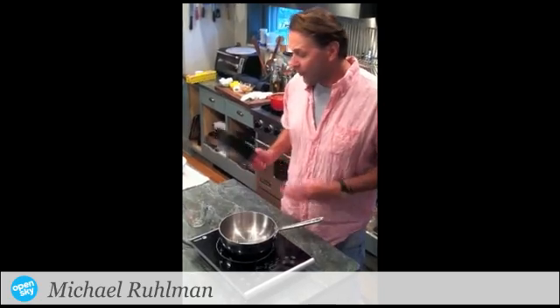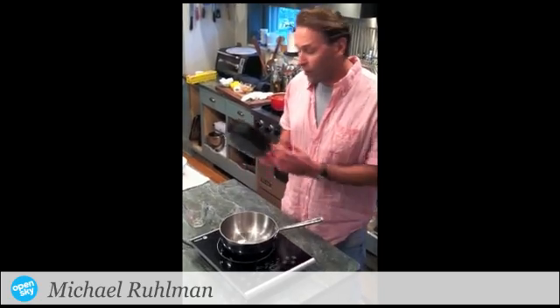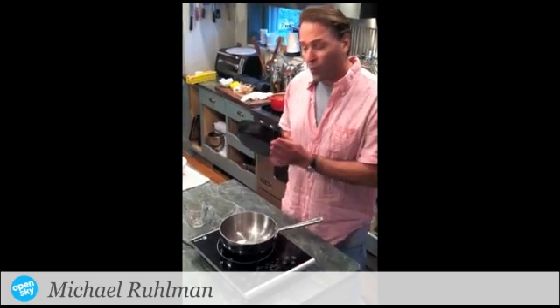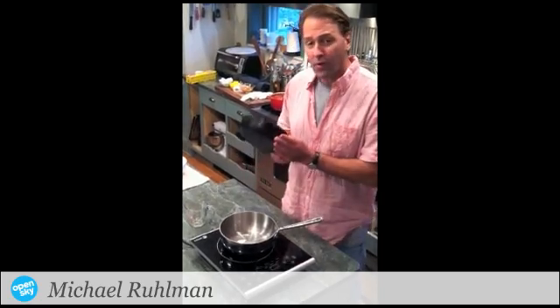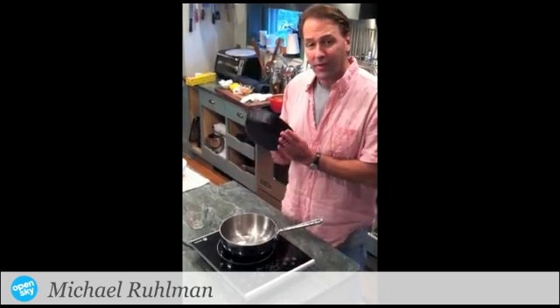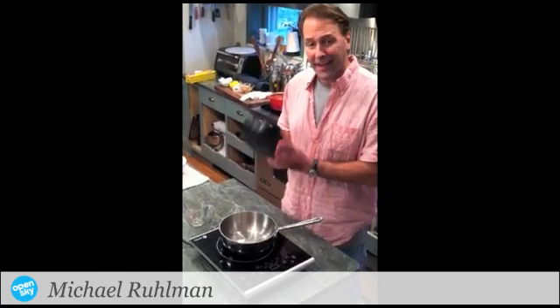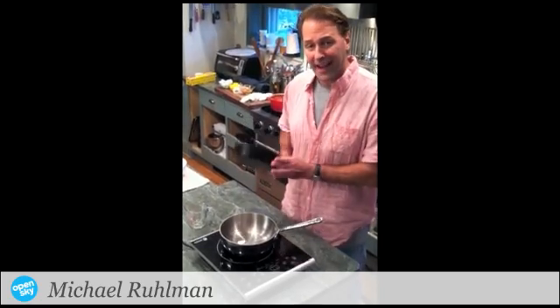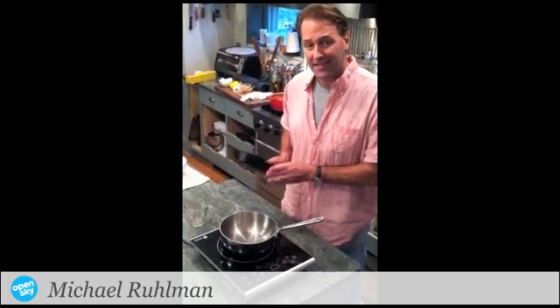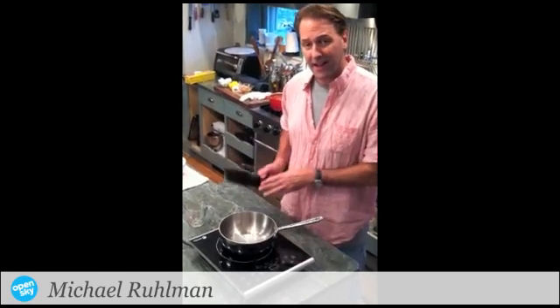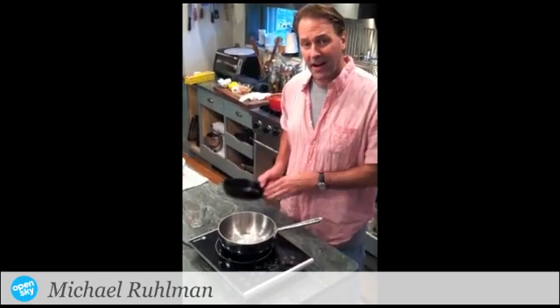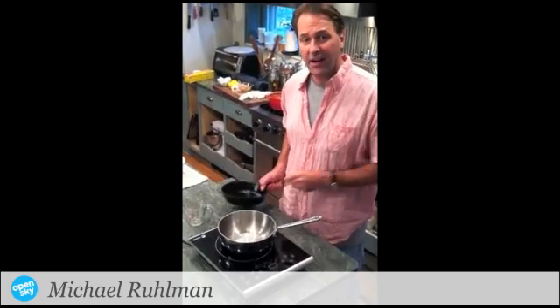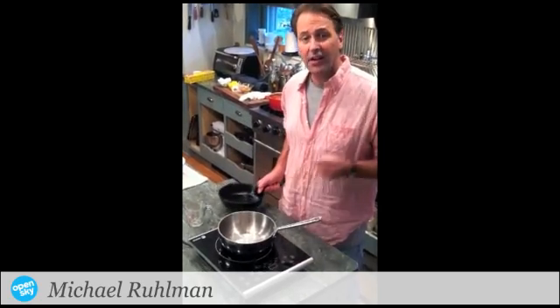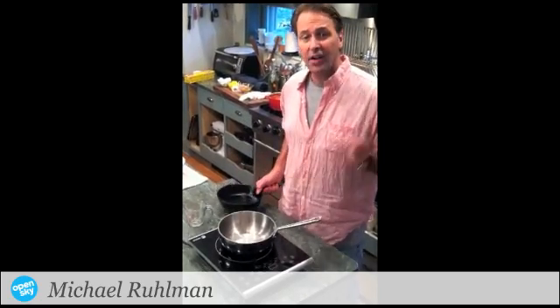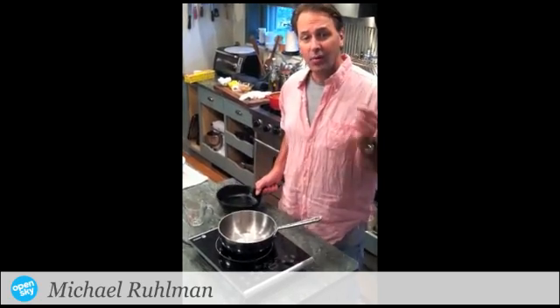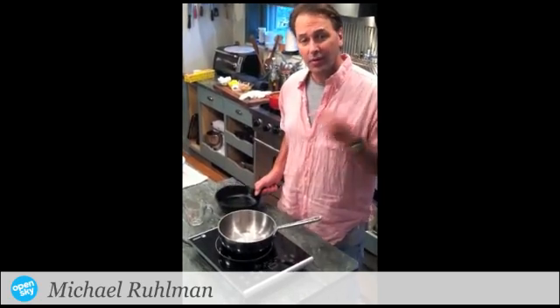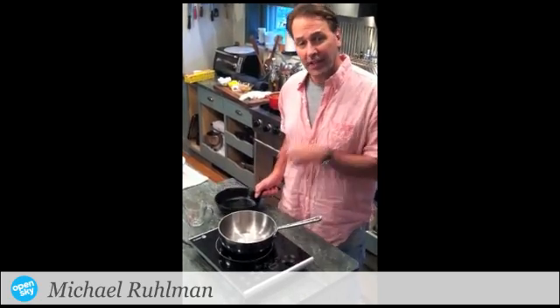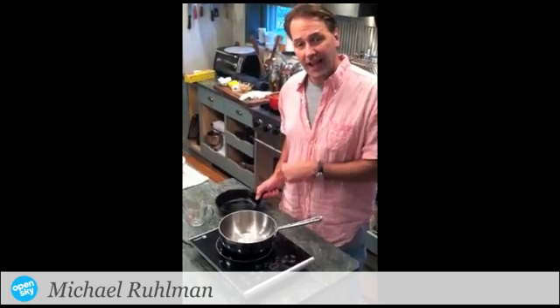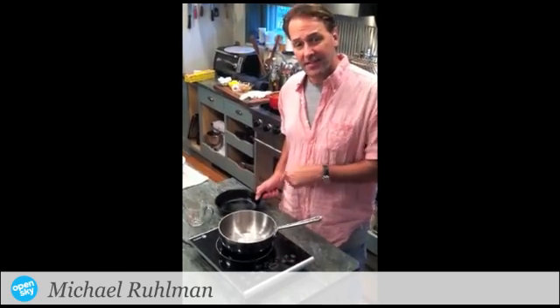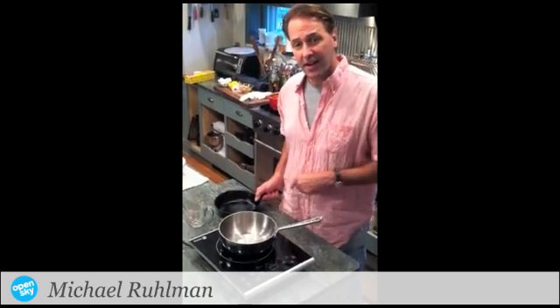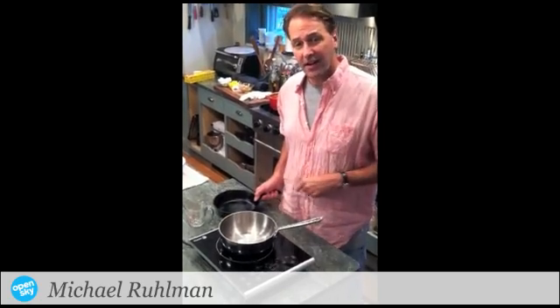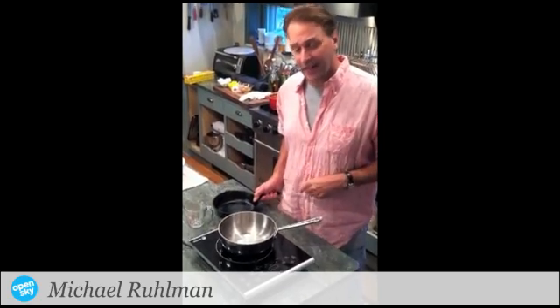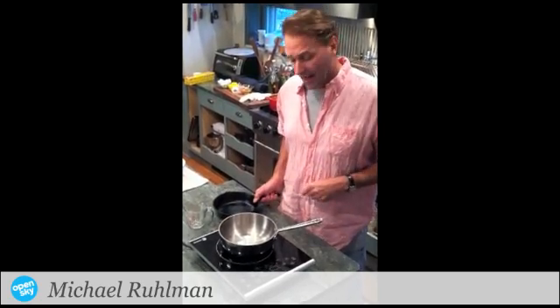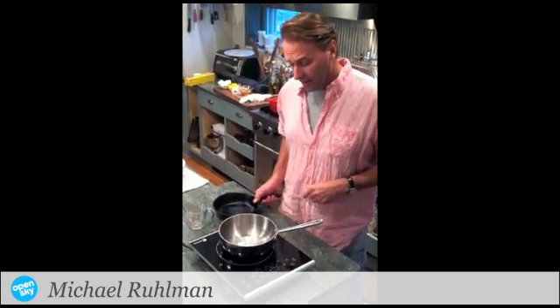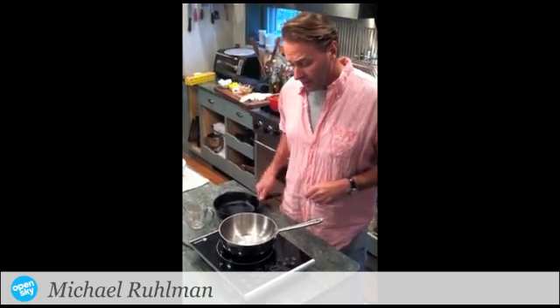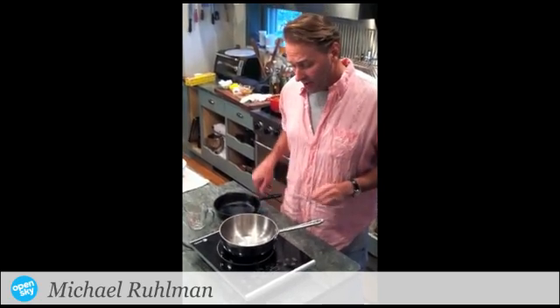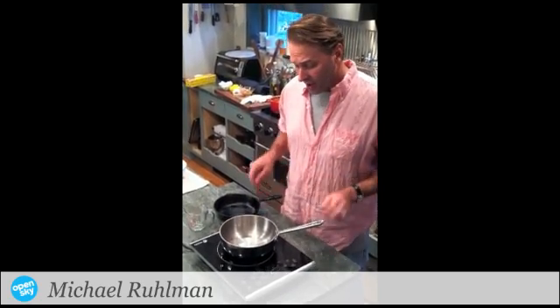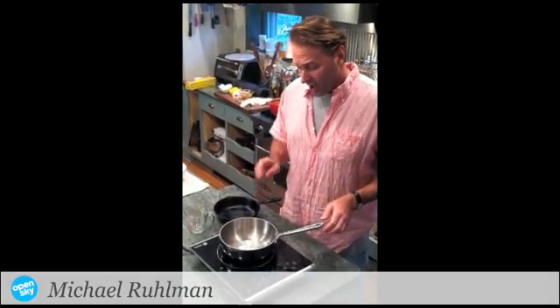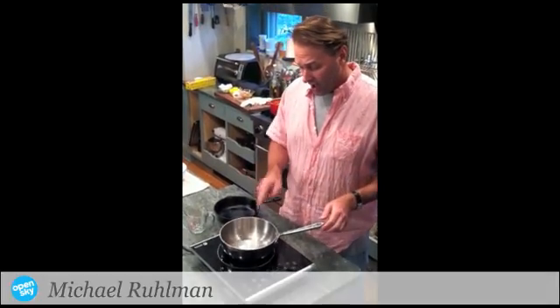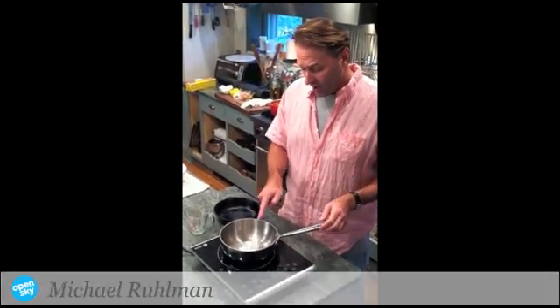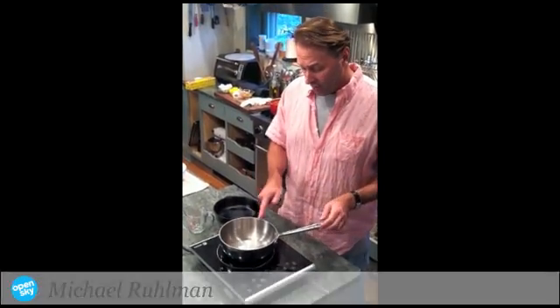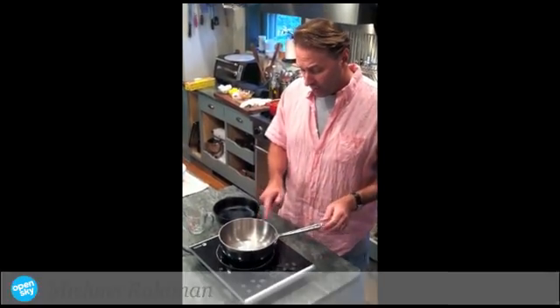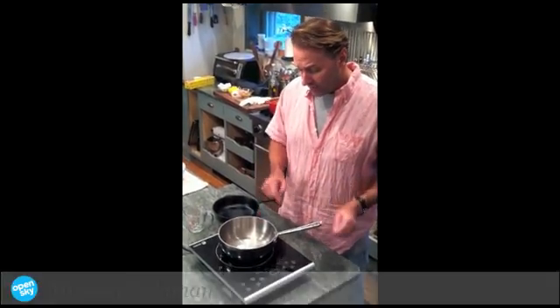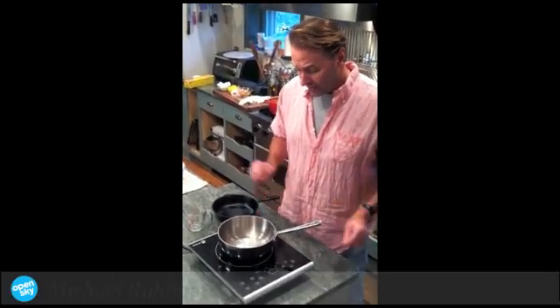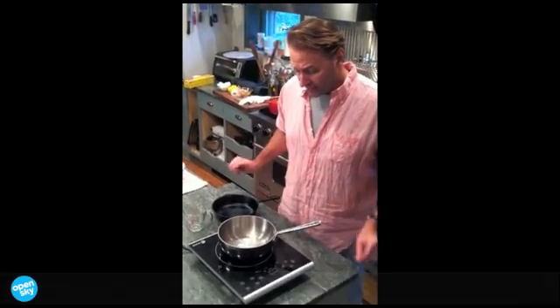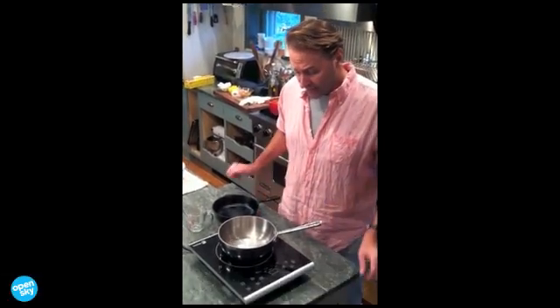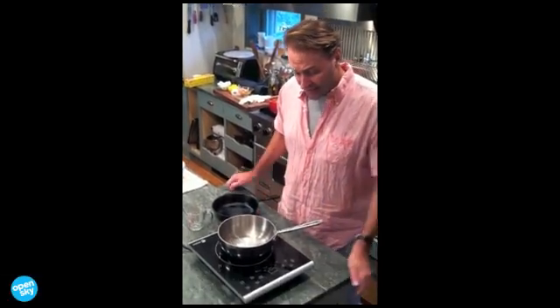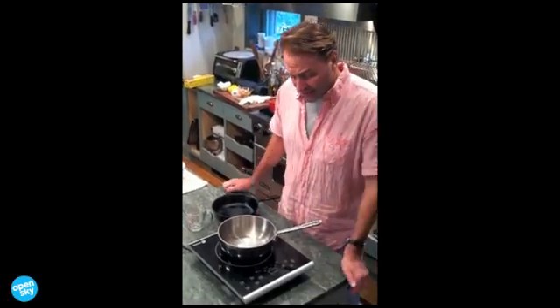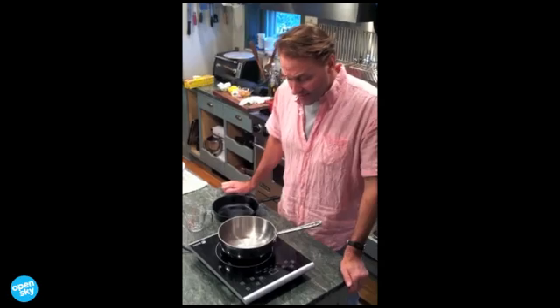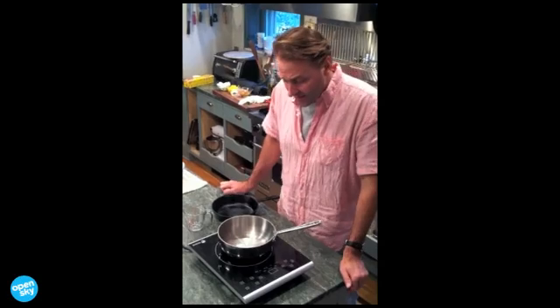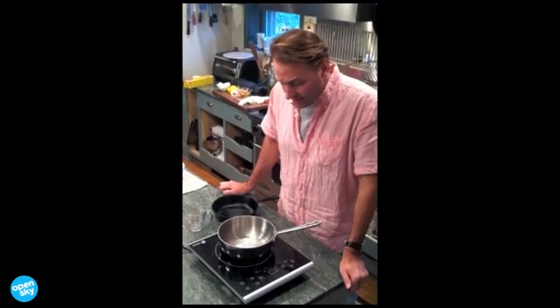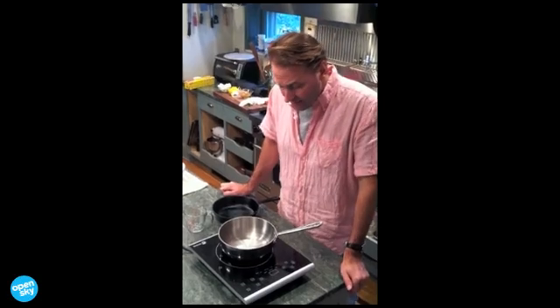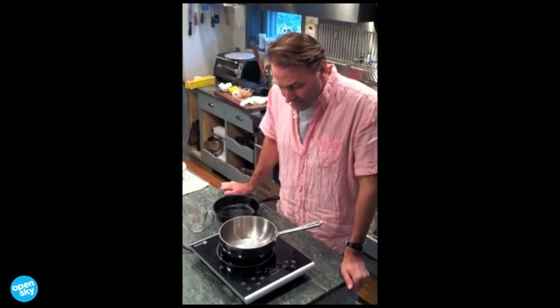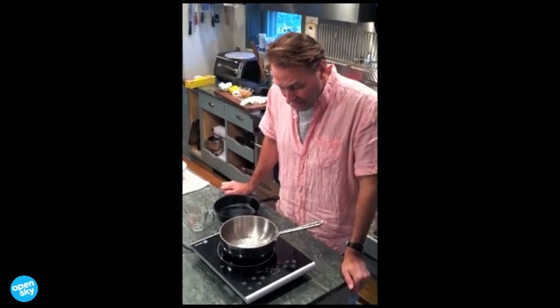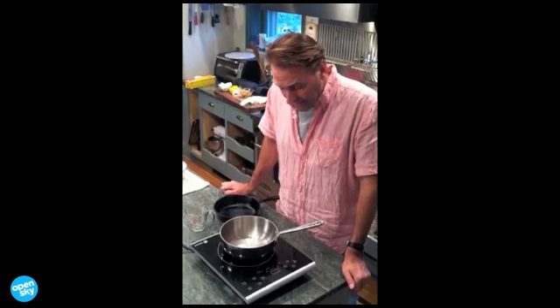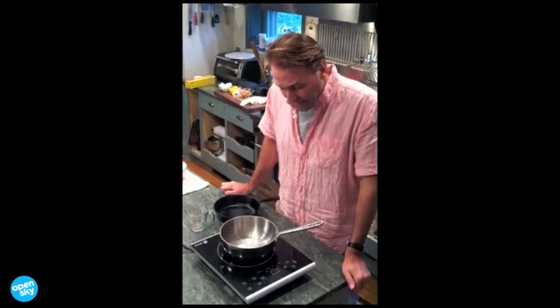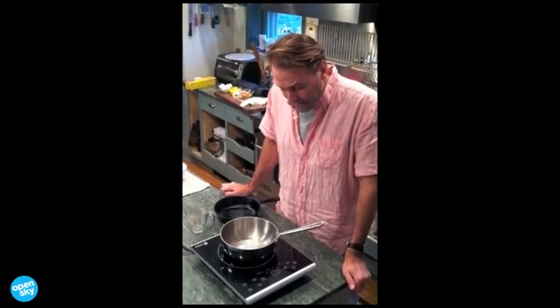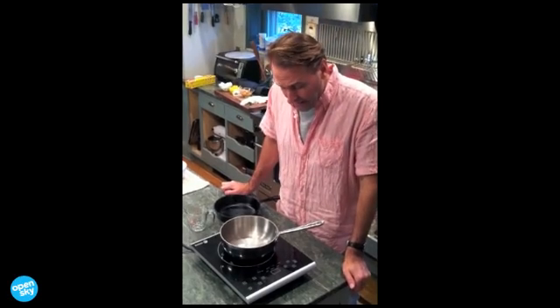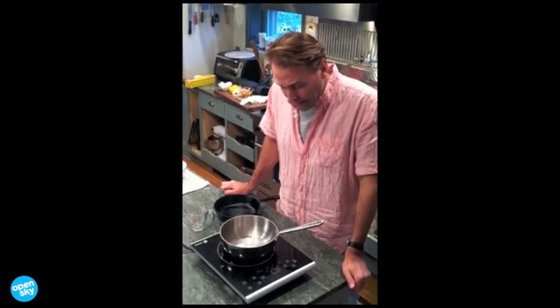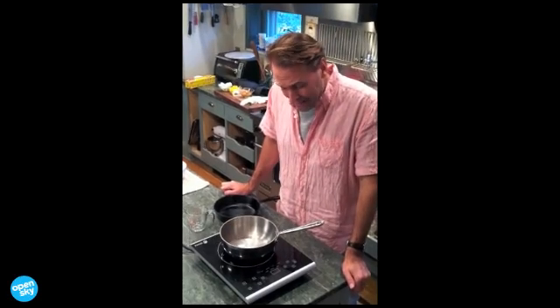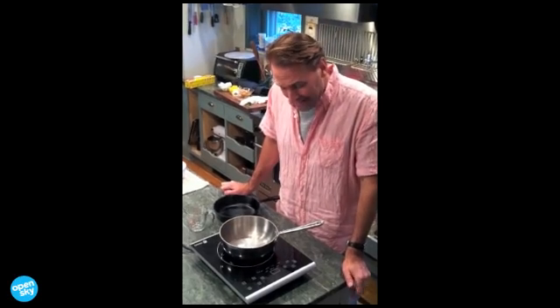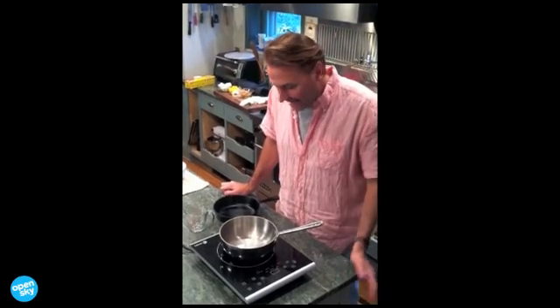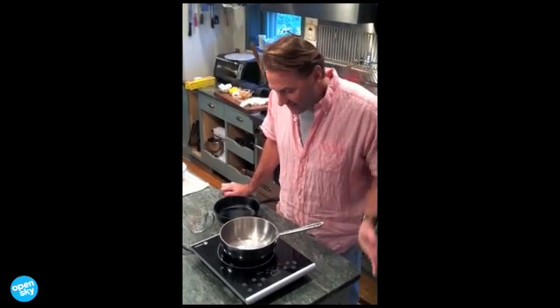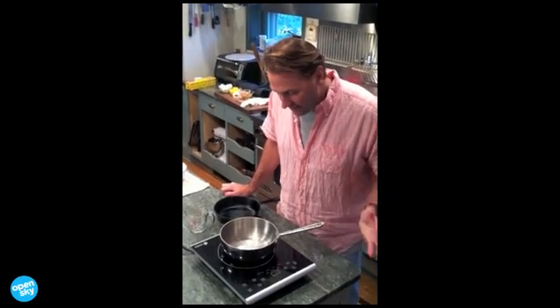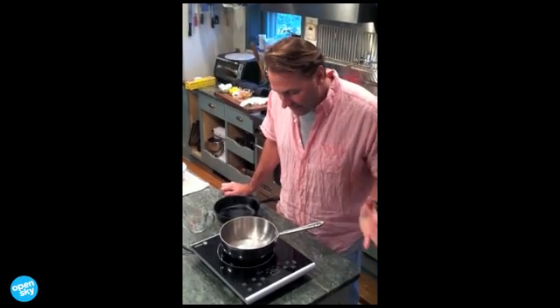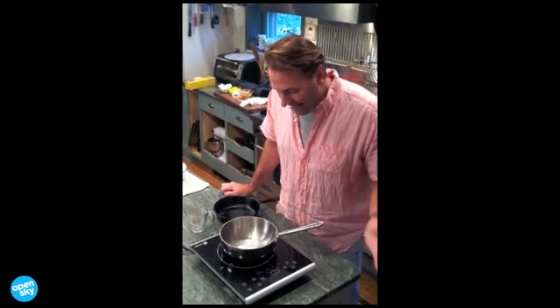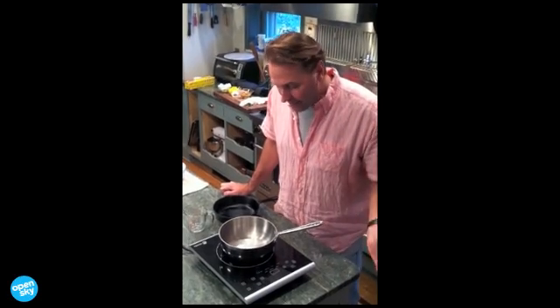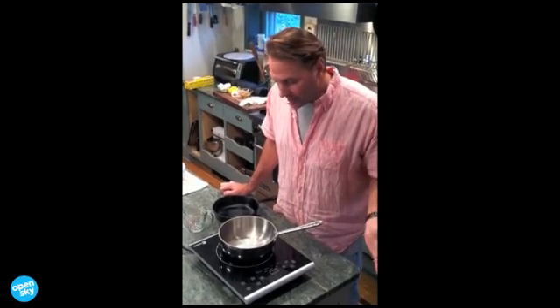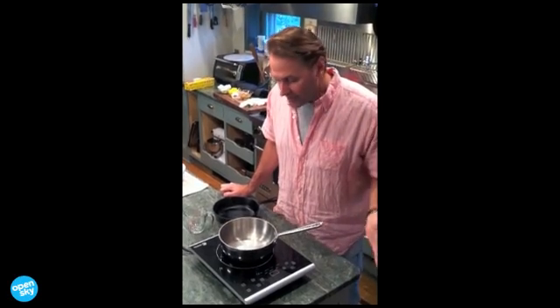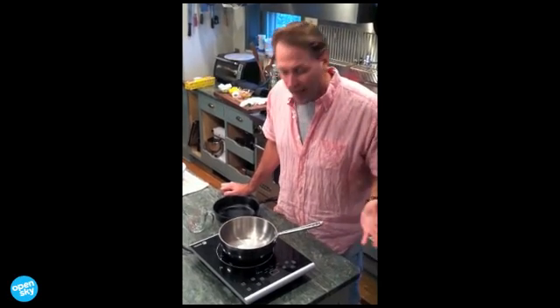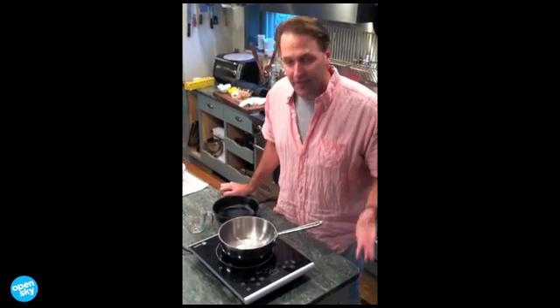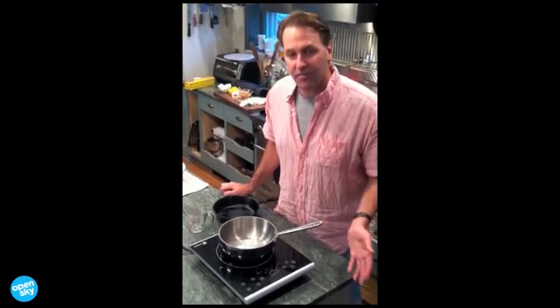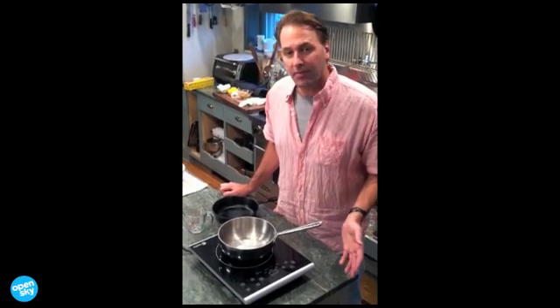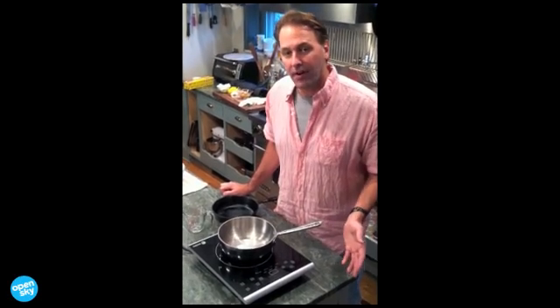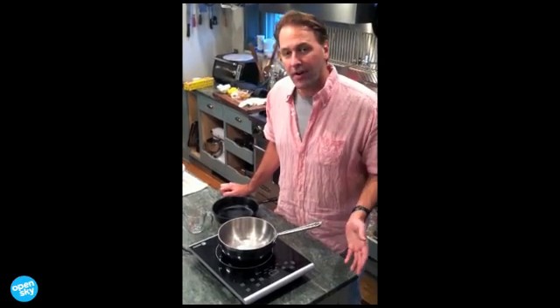I'm going to work with cast iron, with cast iron enamel, with stainless steel. It's a fabulous extra burner.